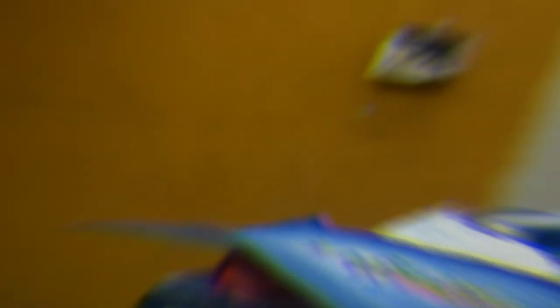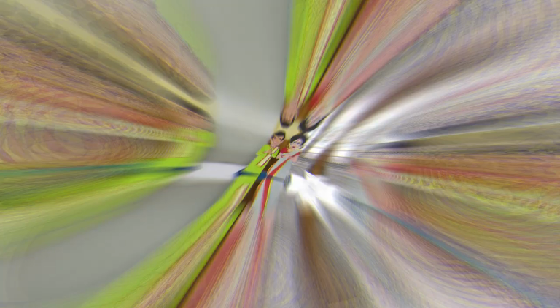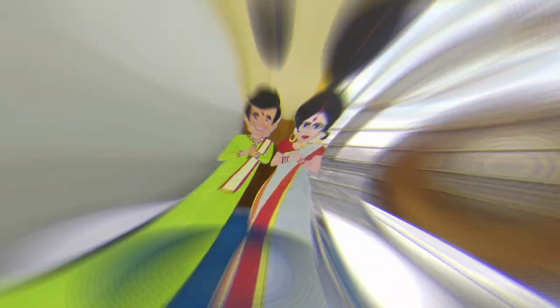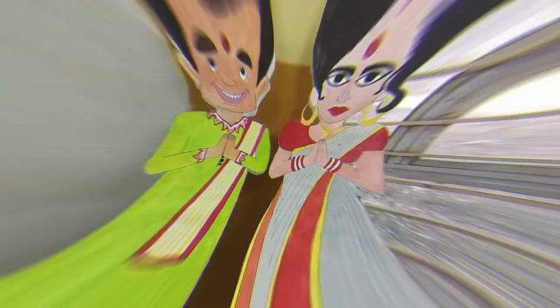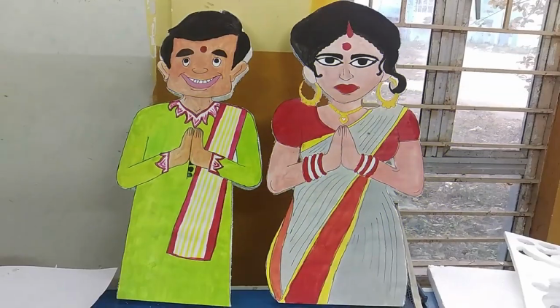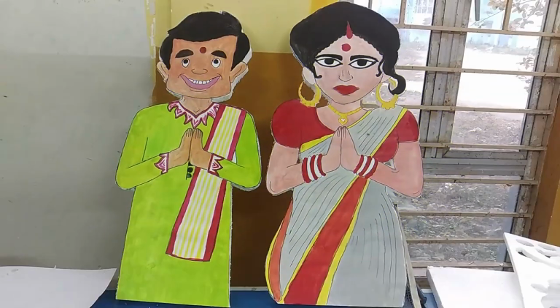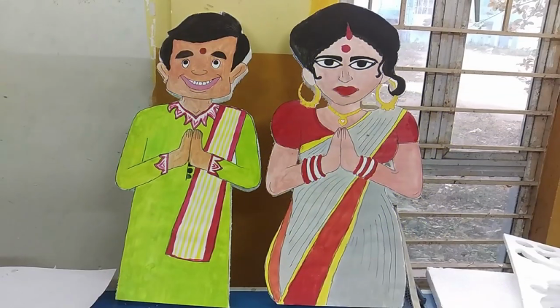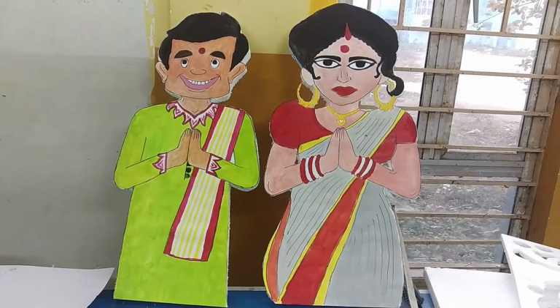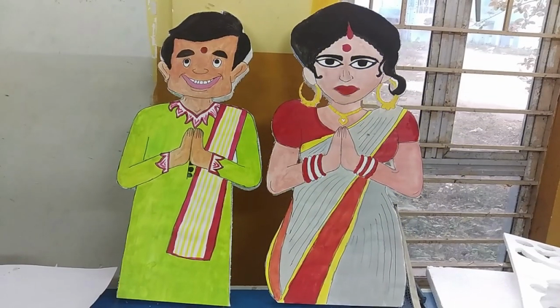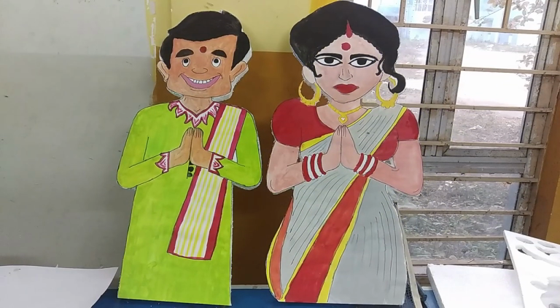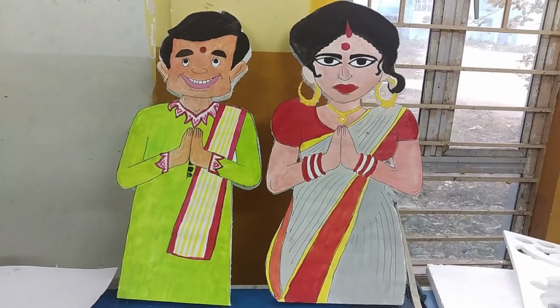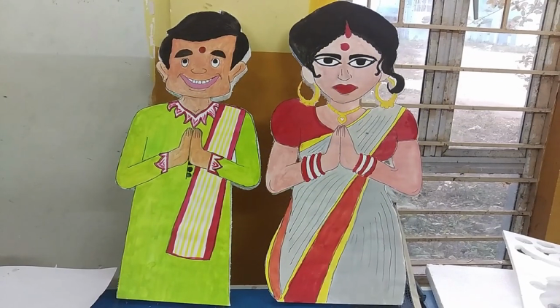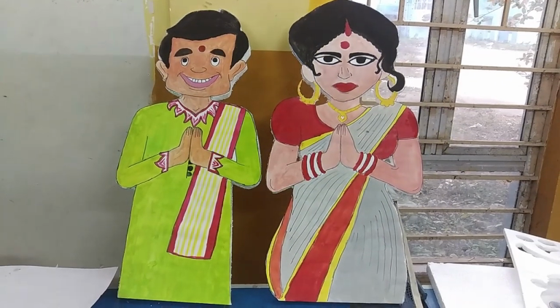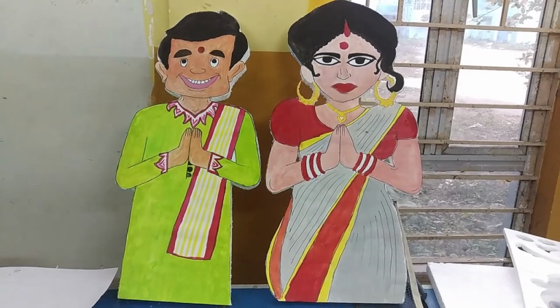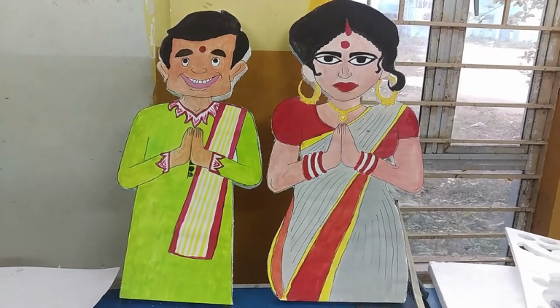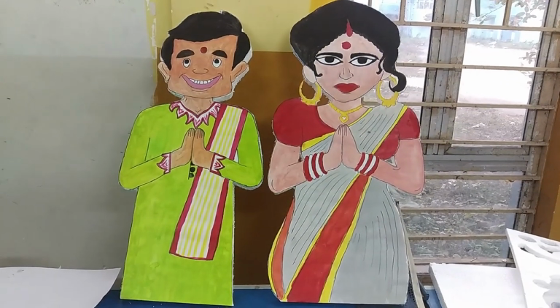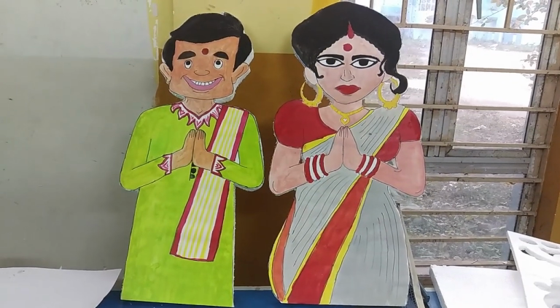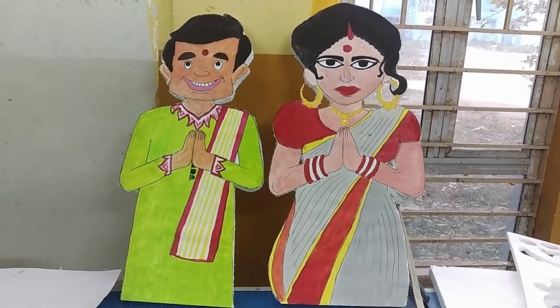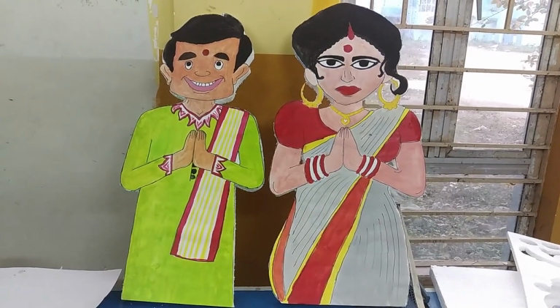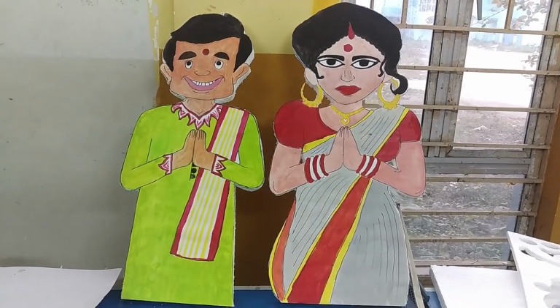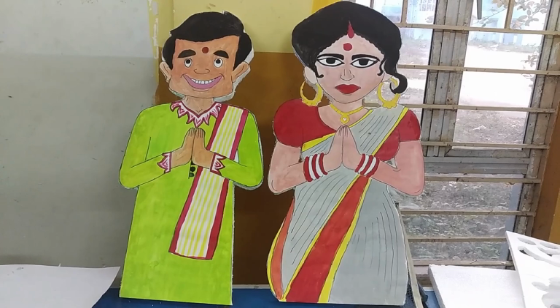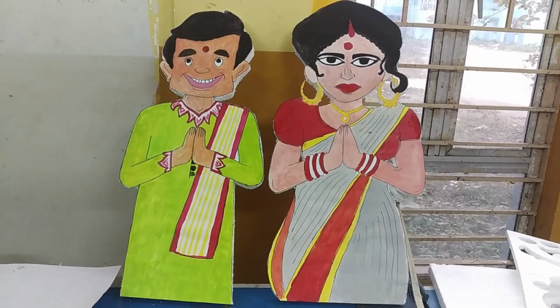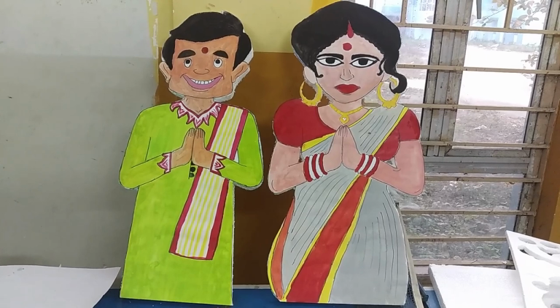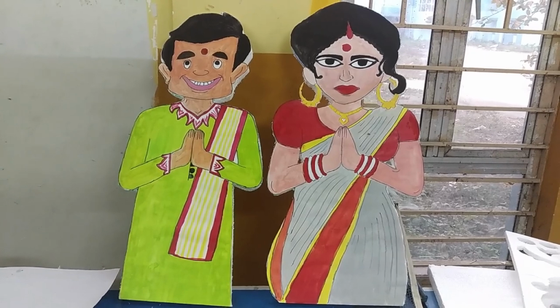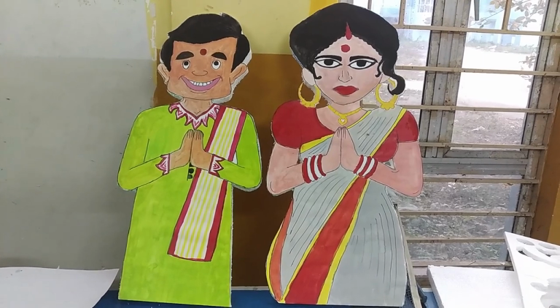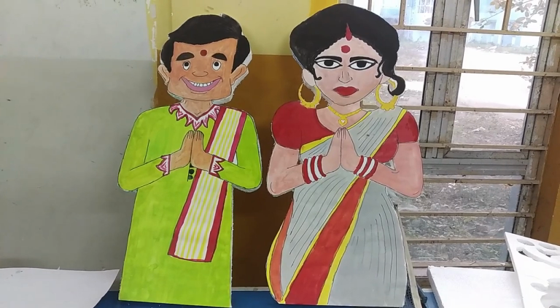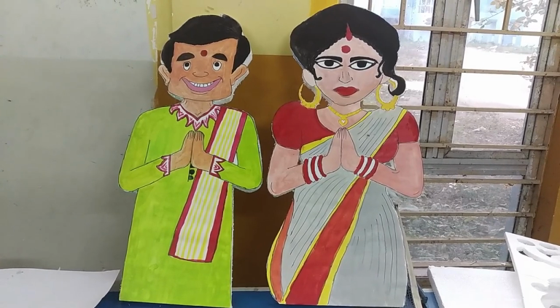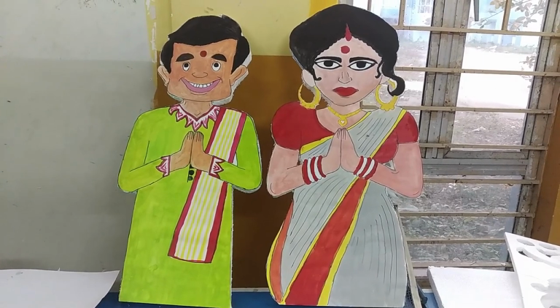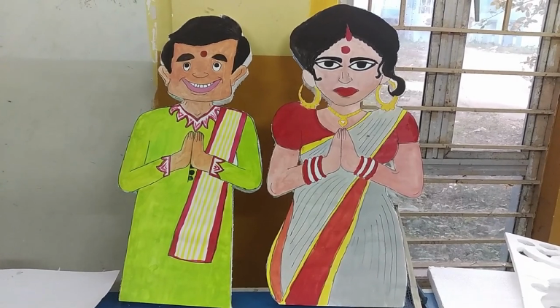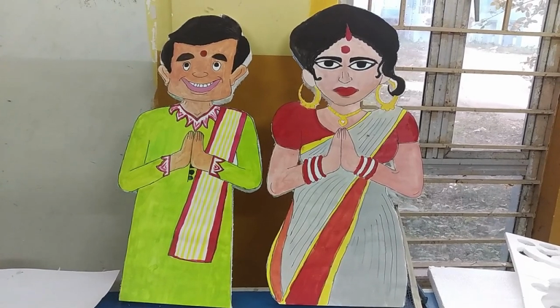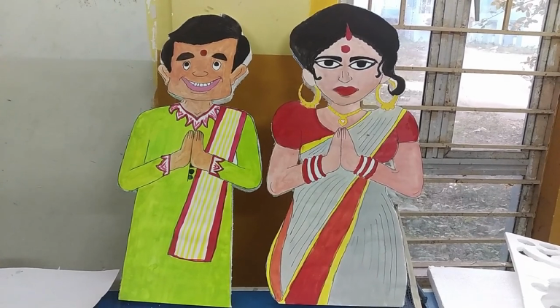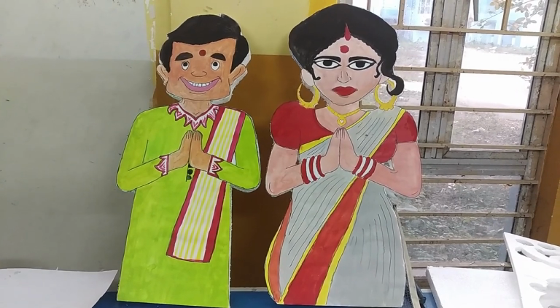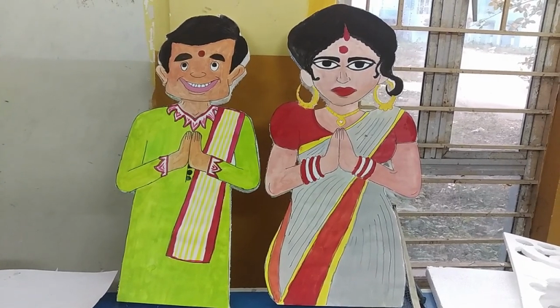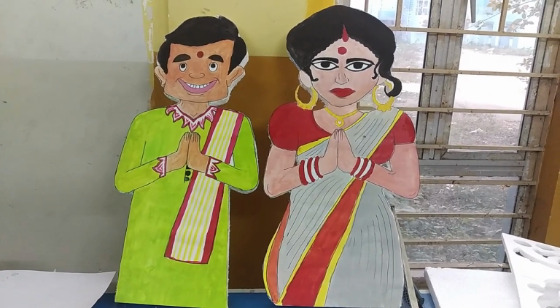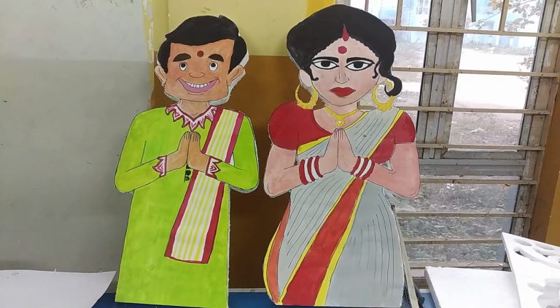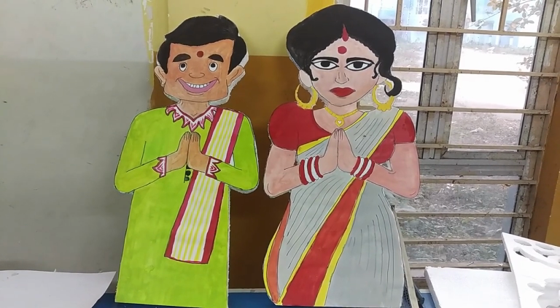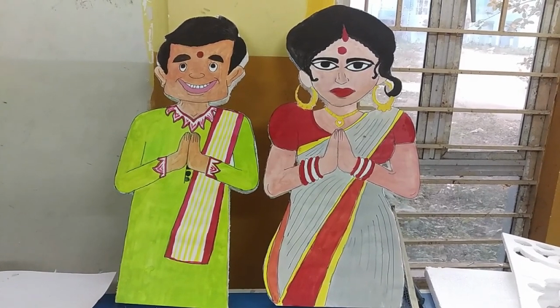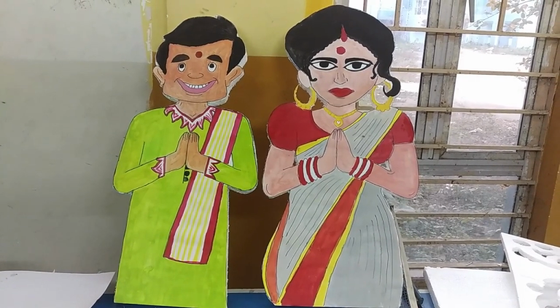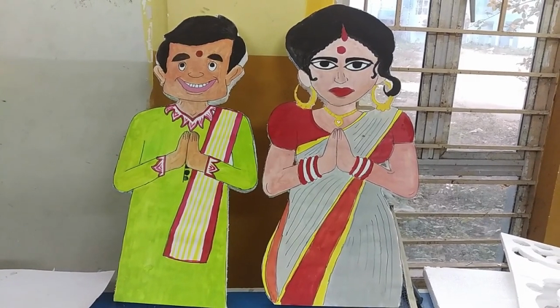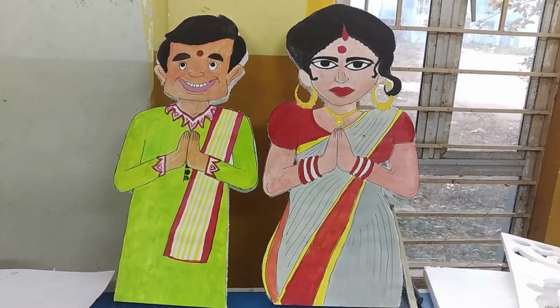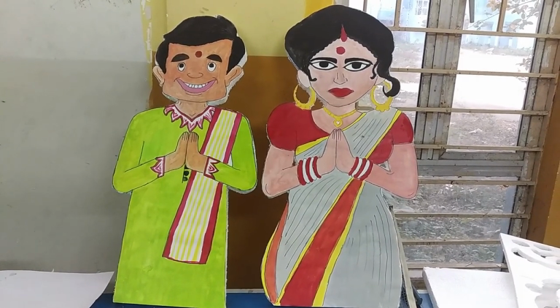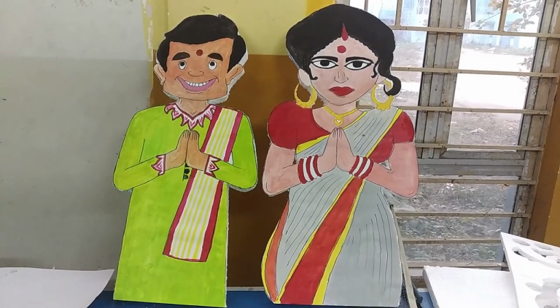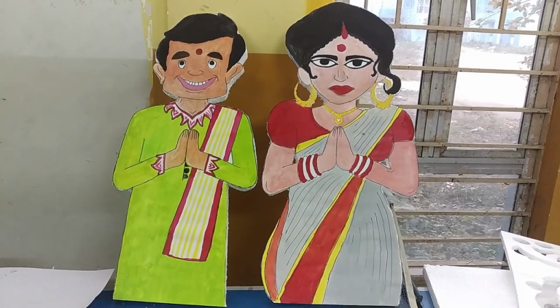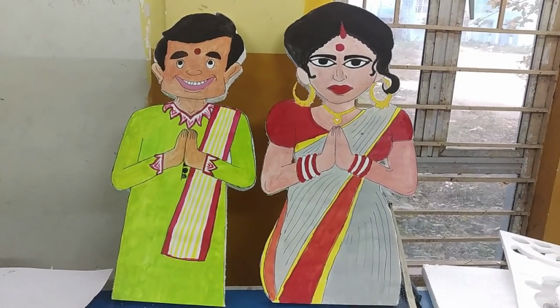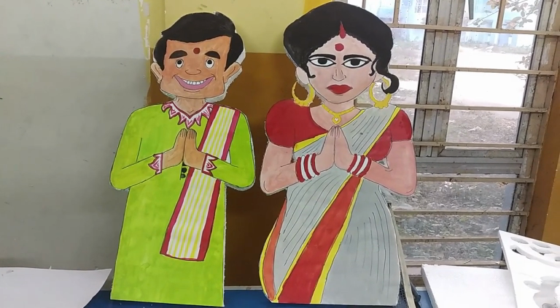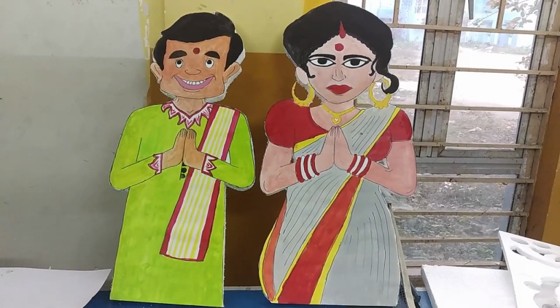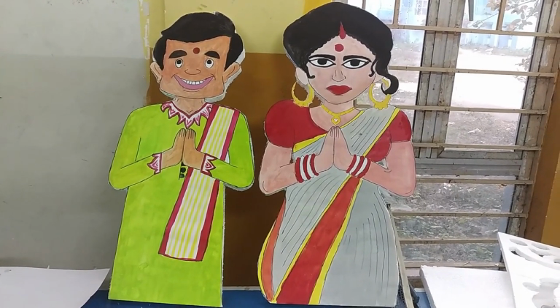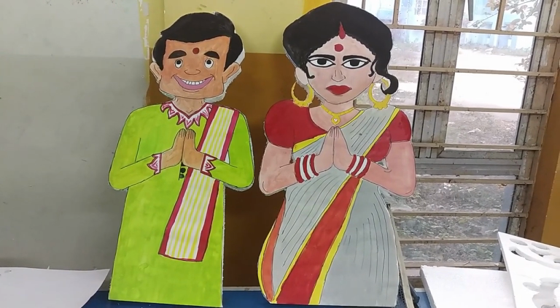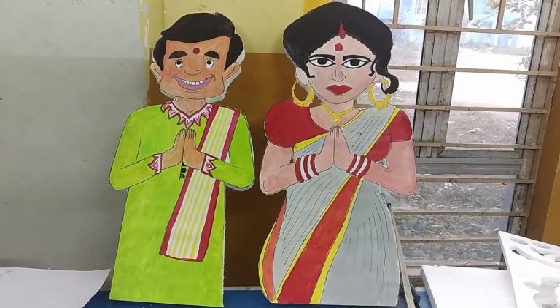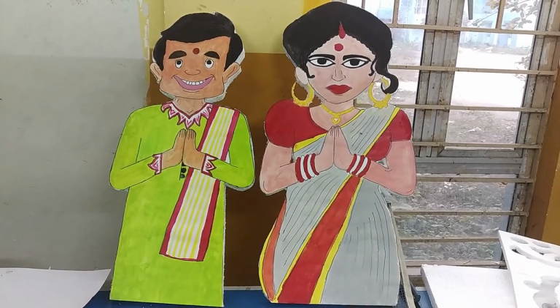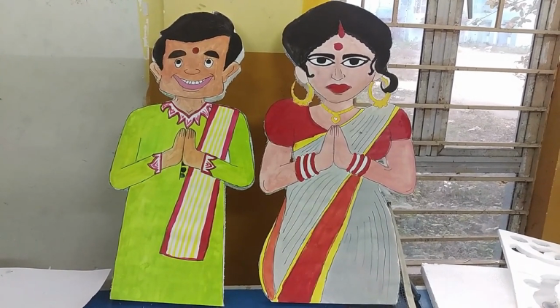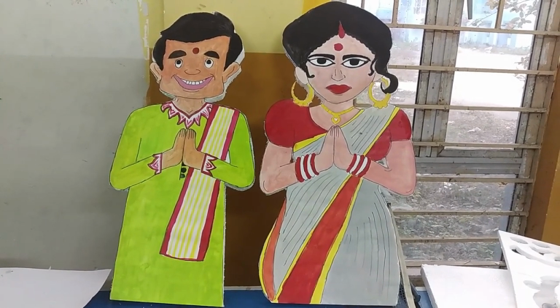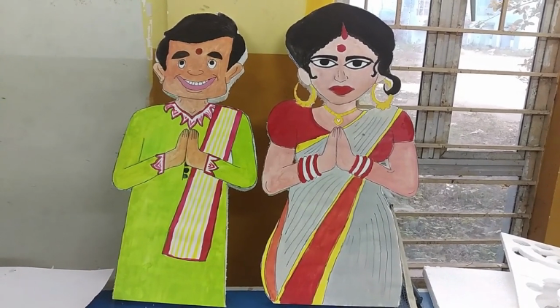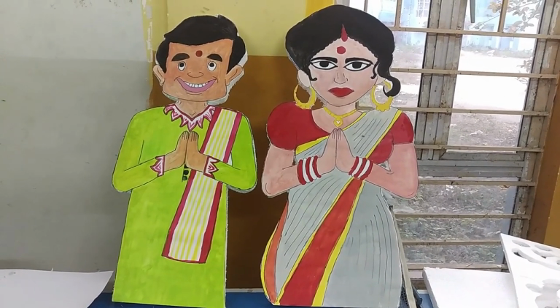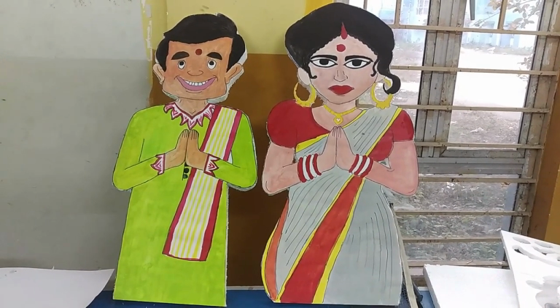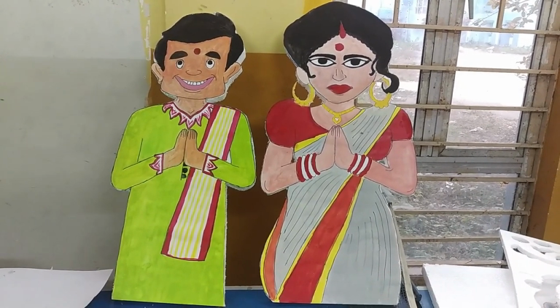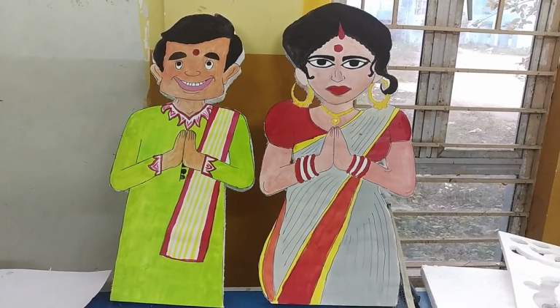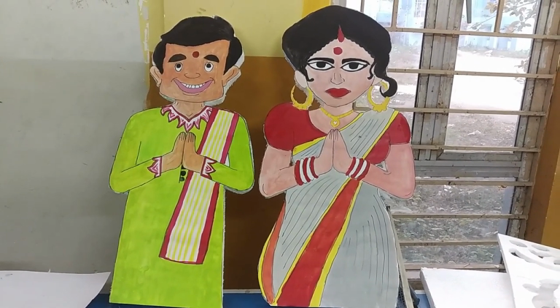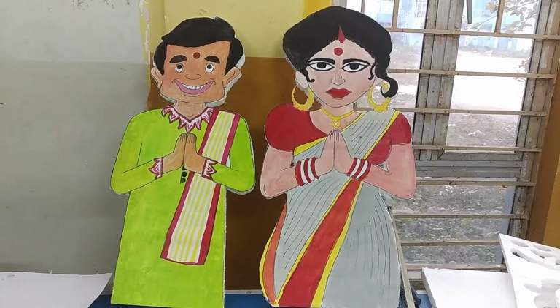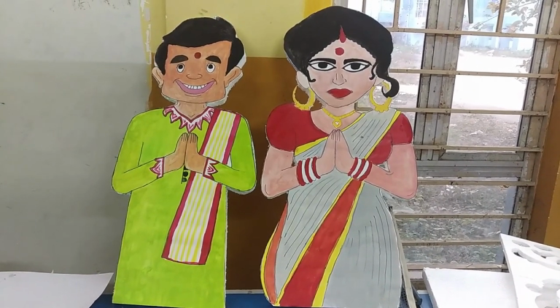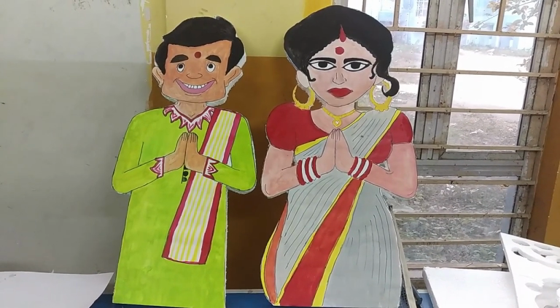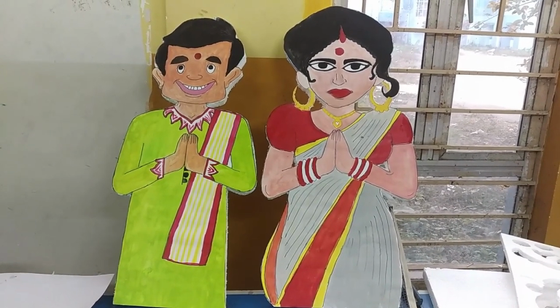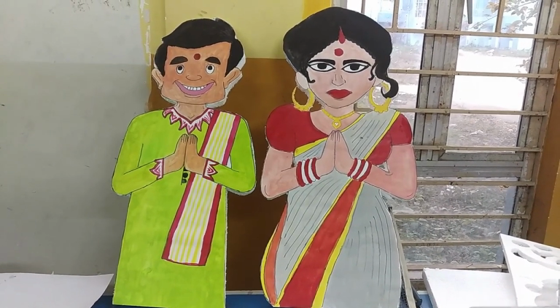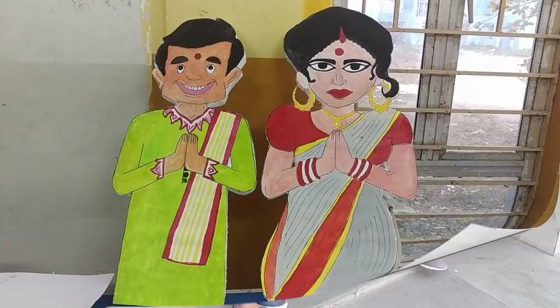Here we have Mr. Bean with Mrs. Bean, and they're supposed to be welcoming us to our Saraswati Puja panel. Now, after a day of hard work, it's time for some modeling.